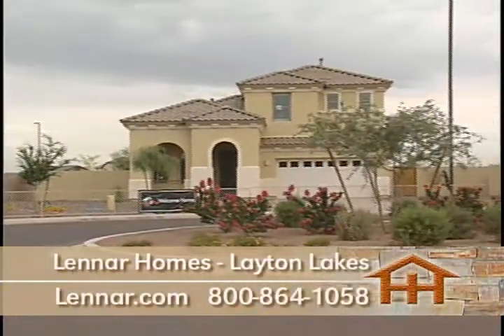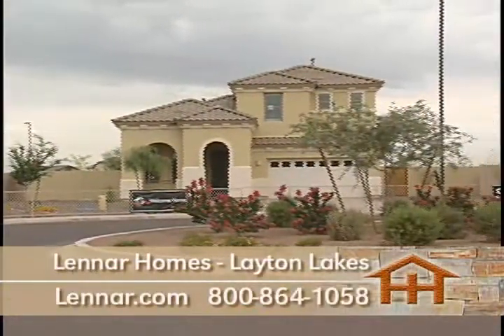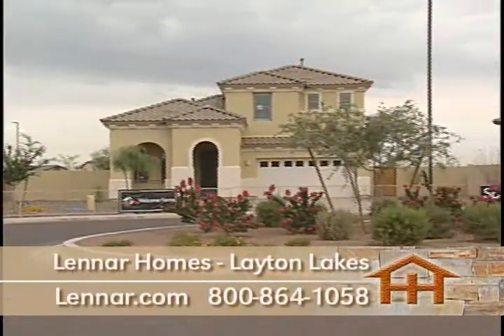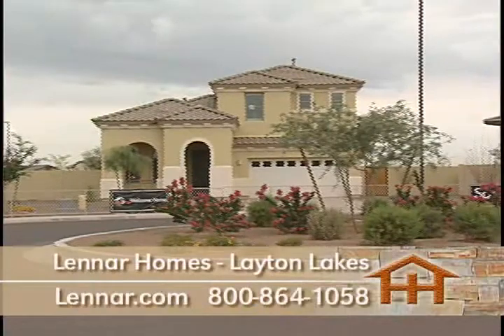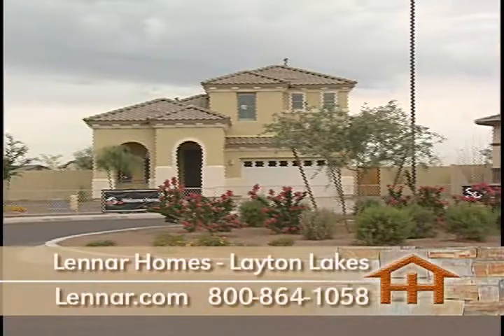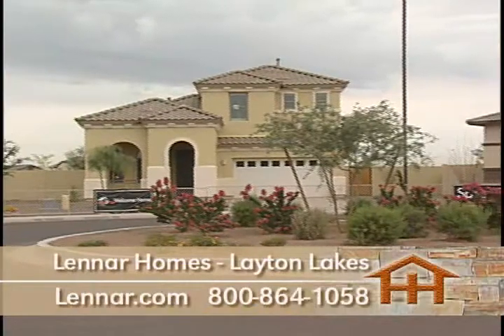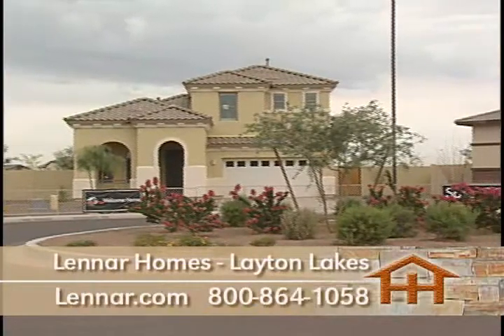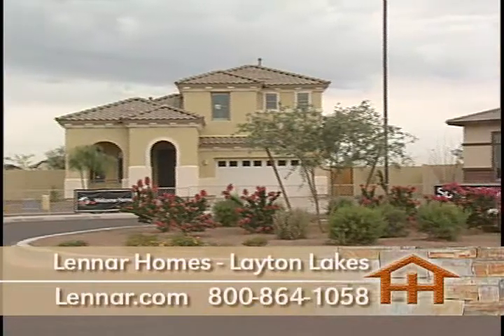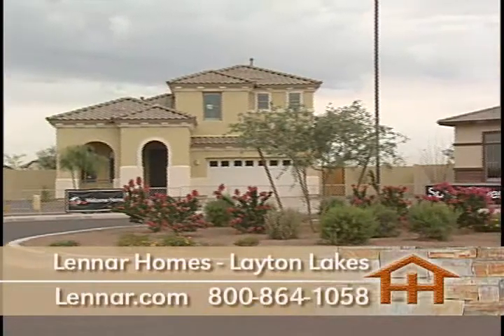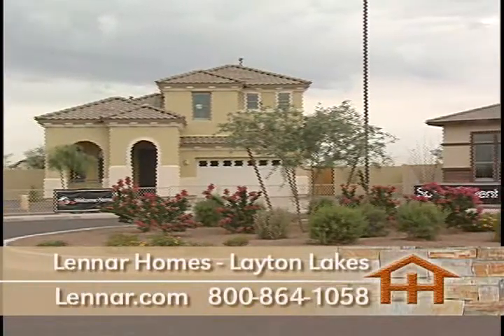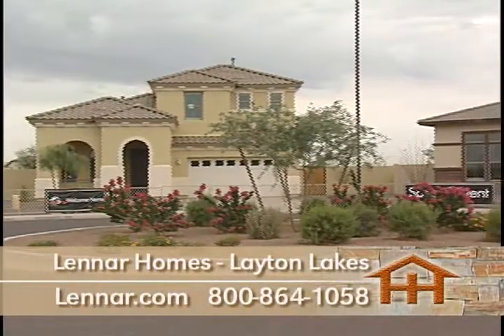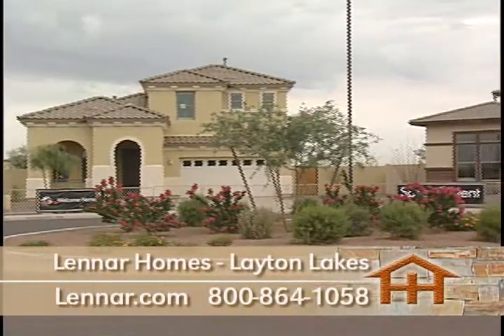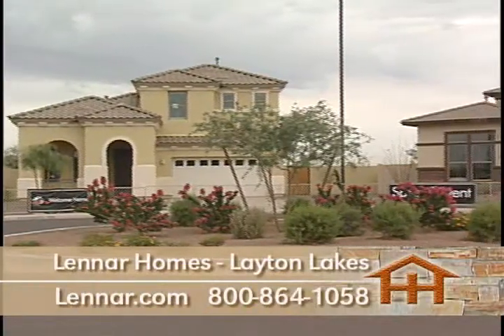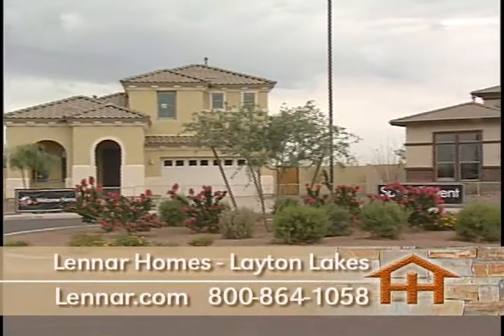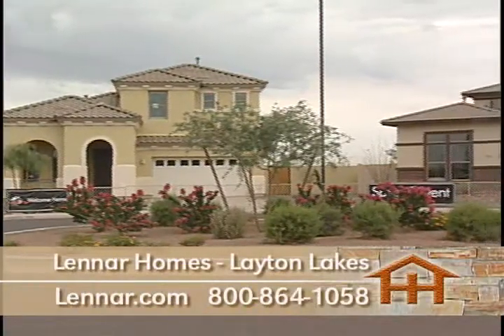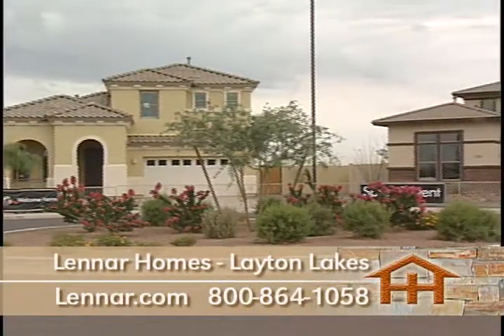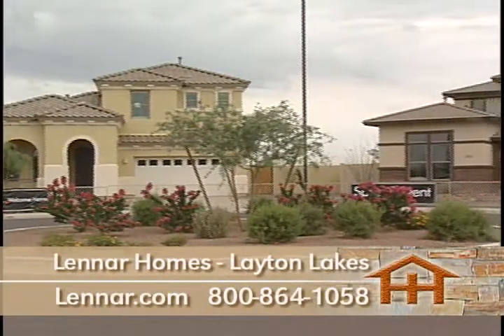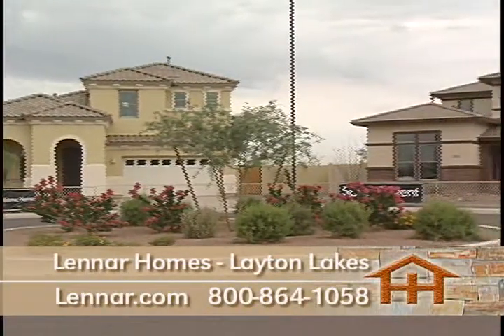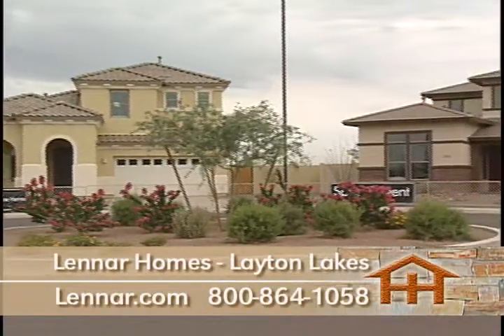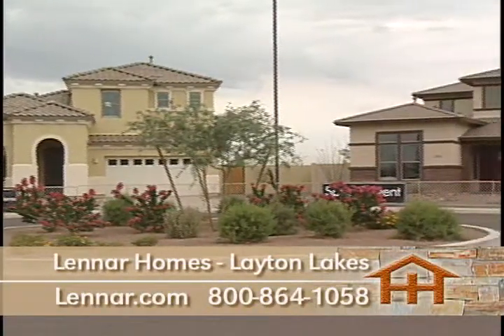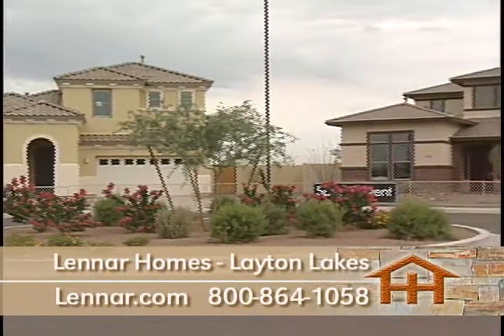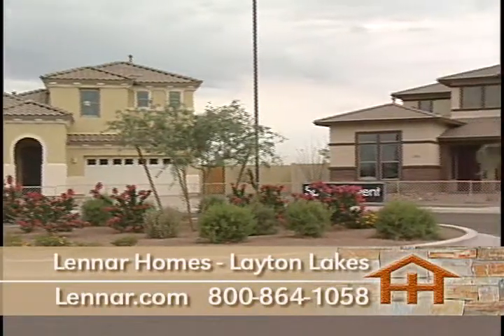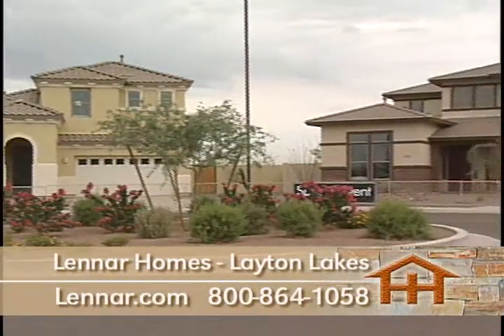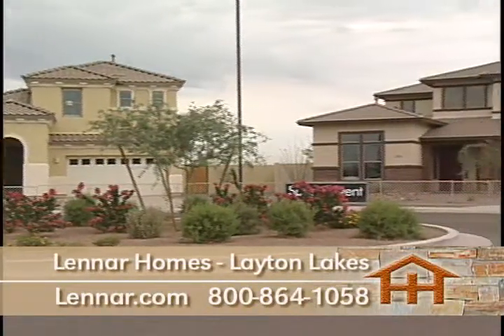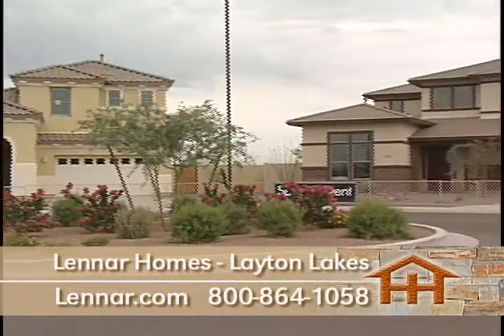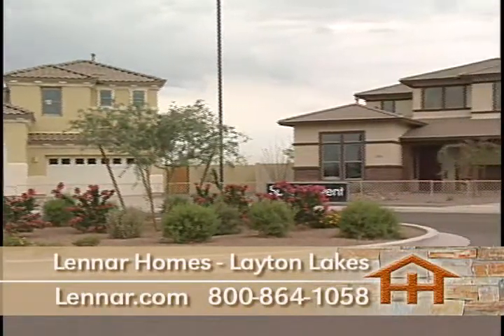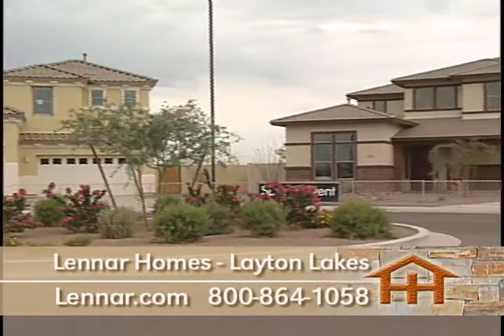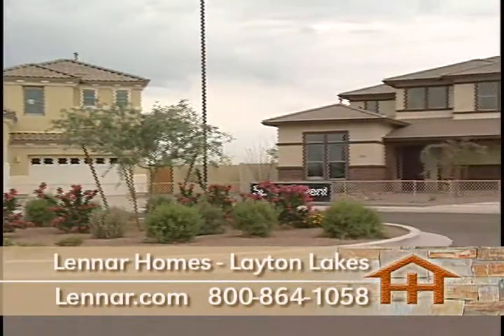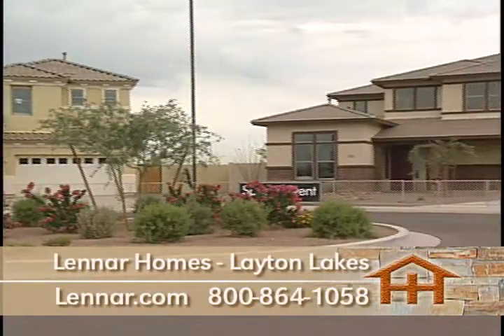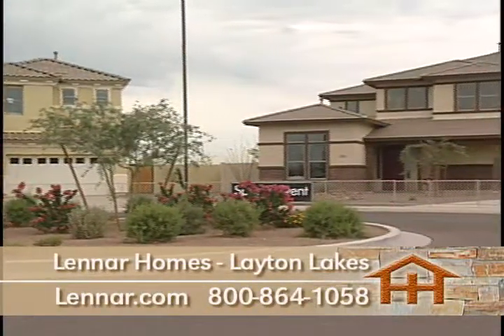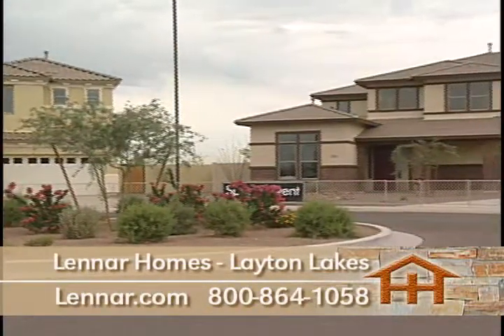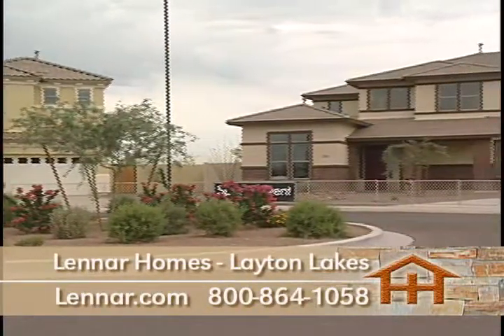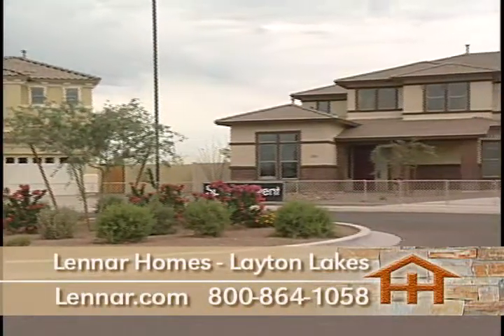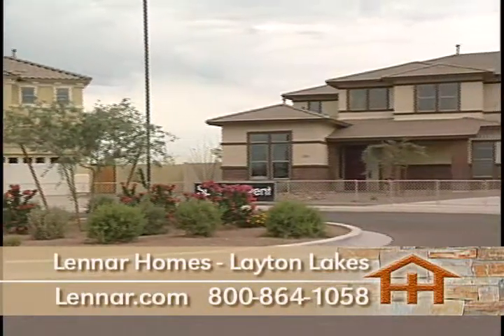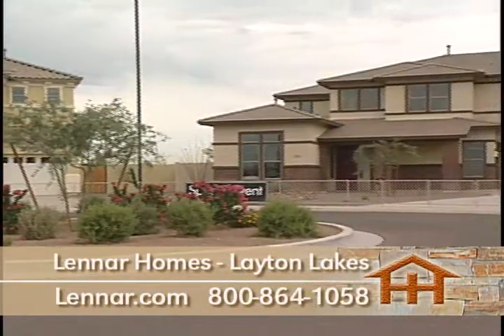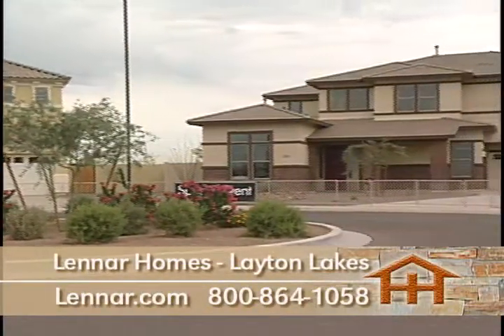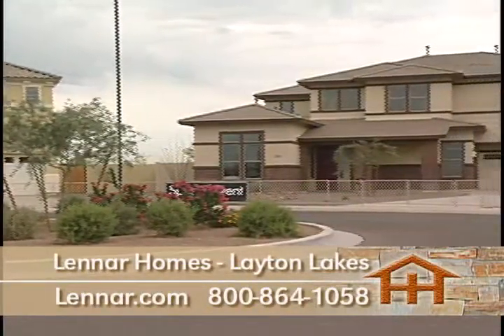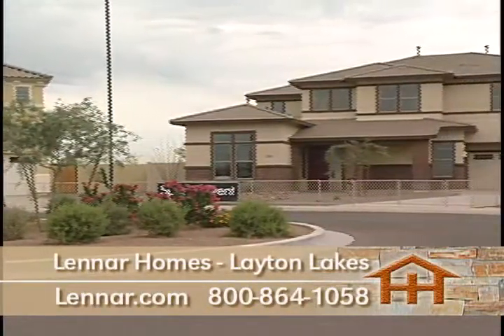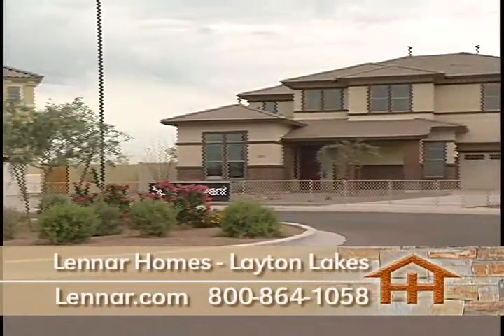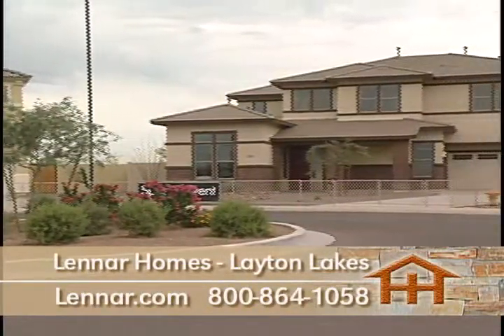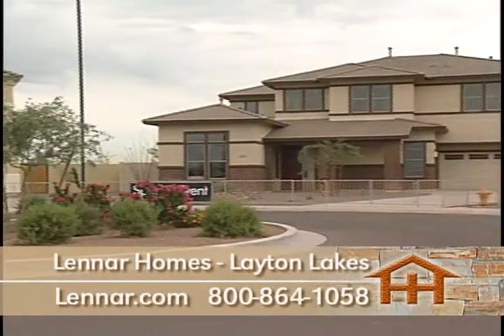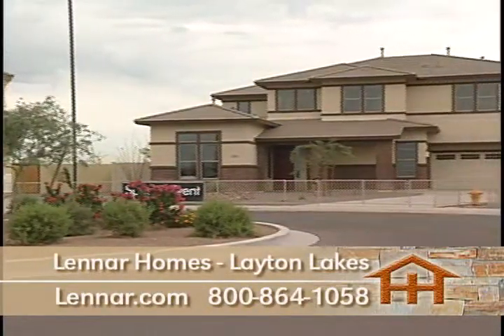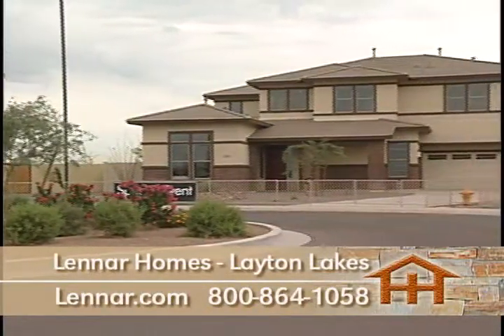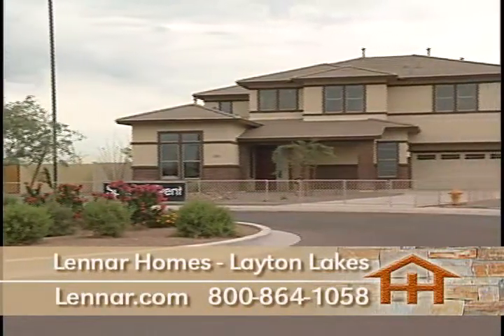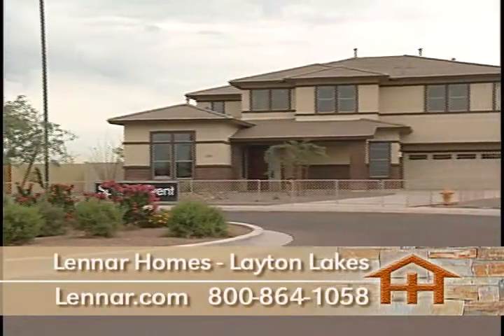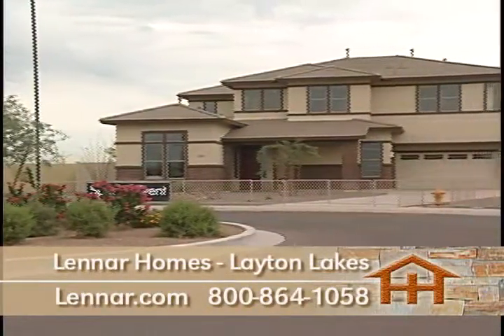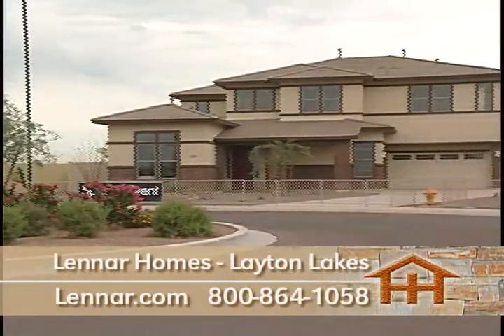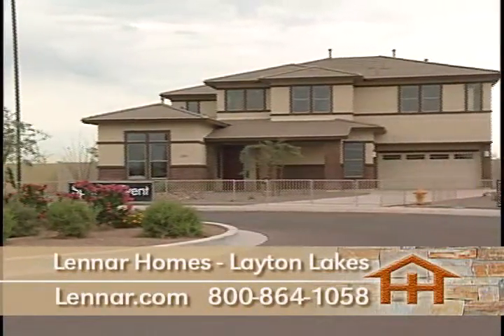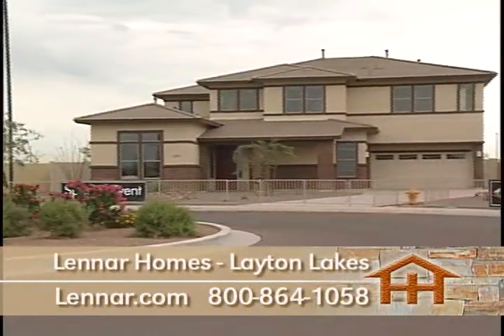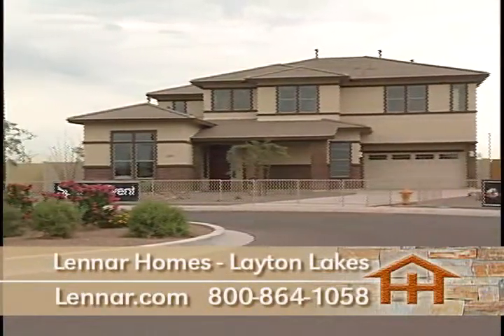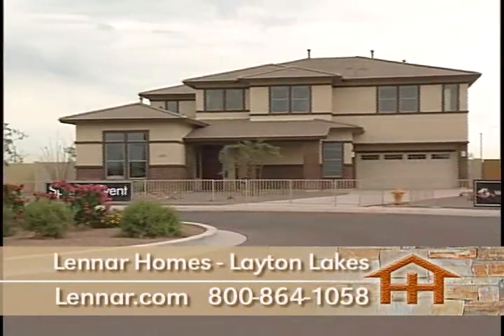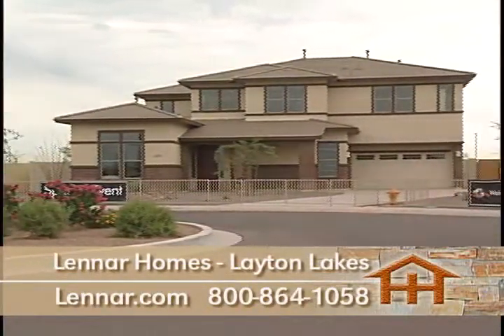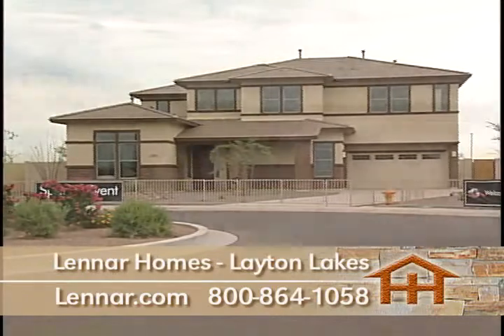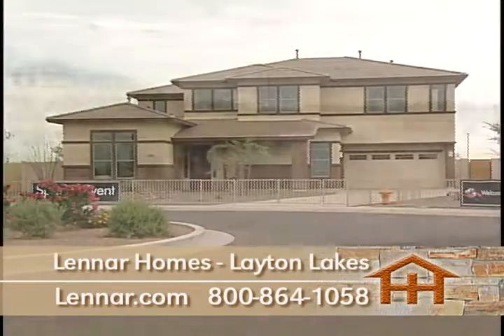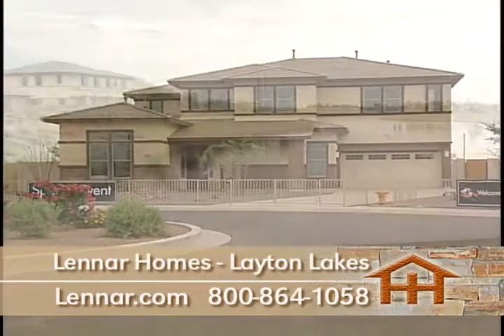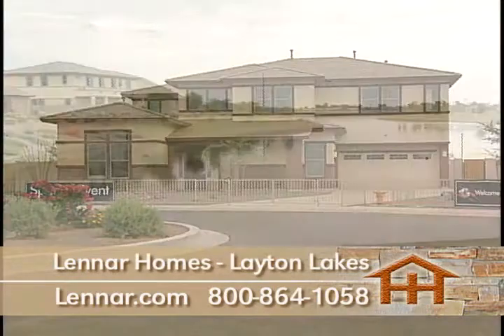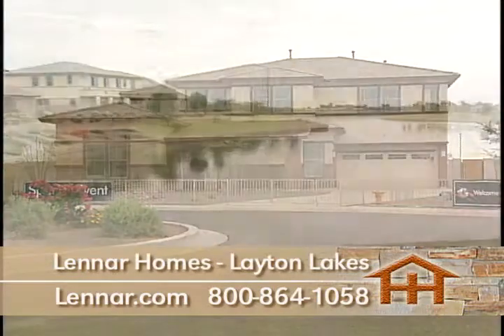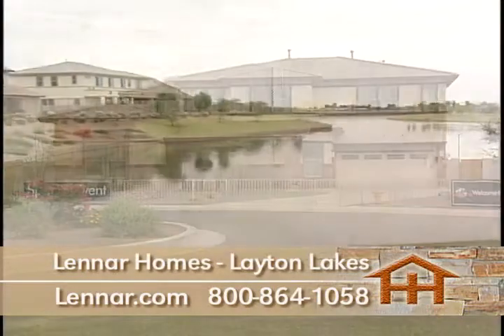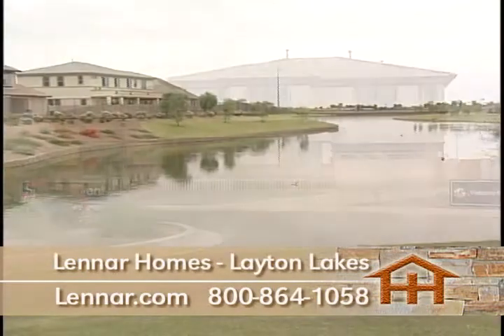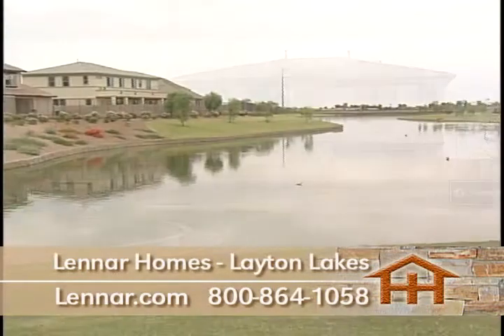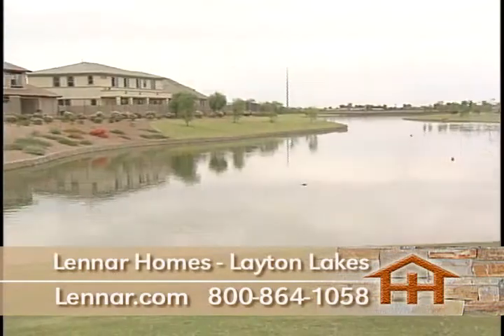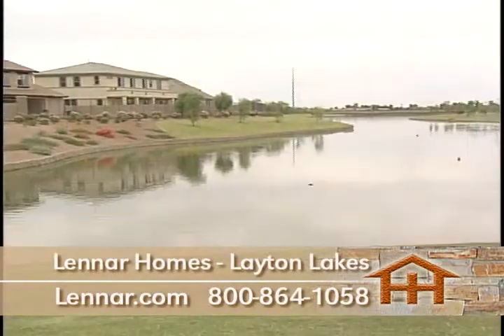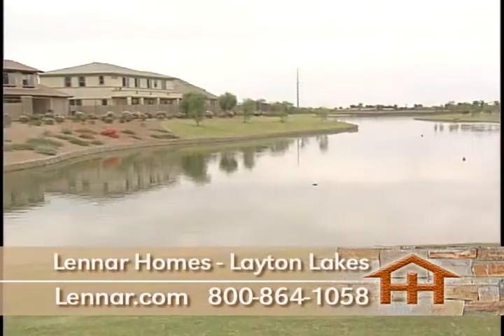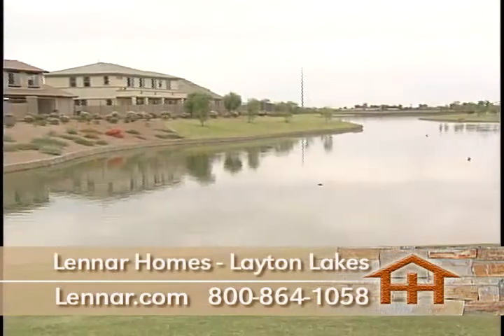Their amazing master plan community at Layton Lakes in the Chandler-Gilbert area has three different communities. This community has it all.